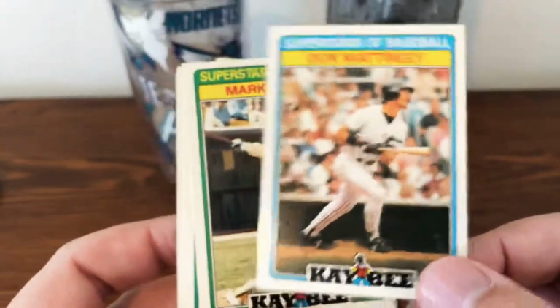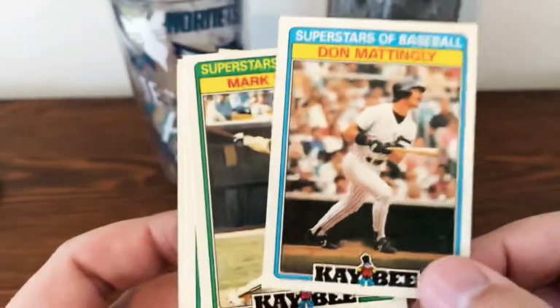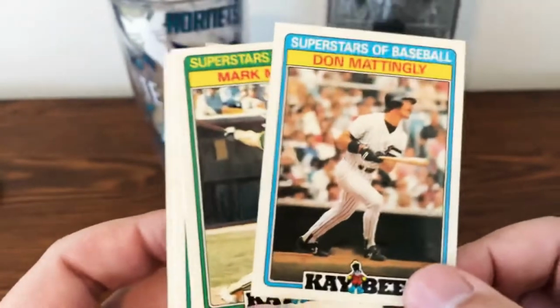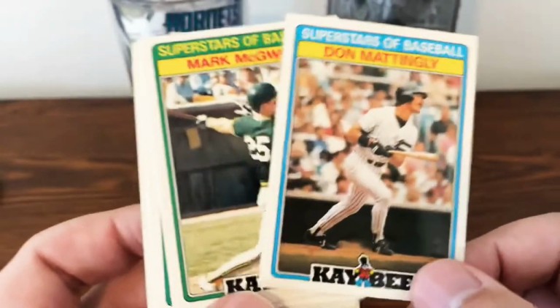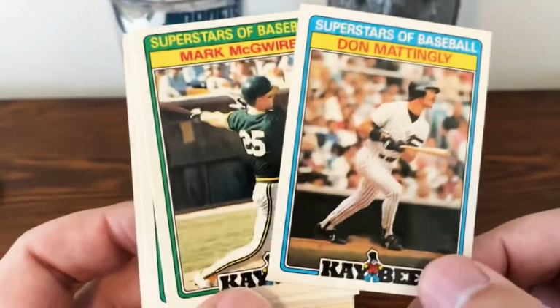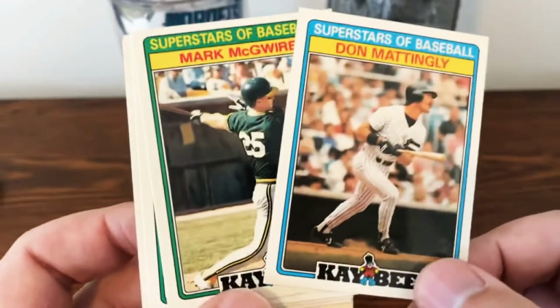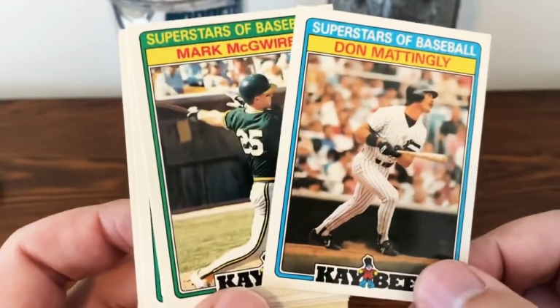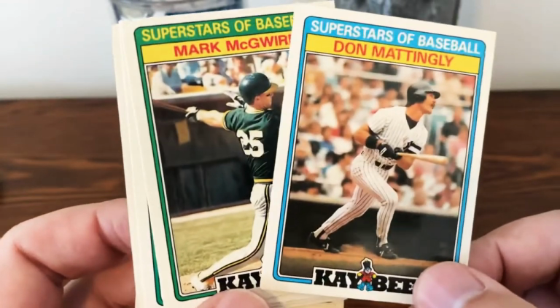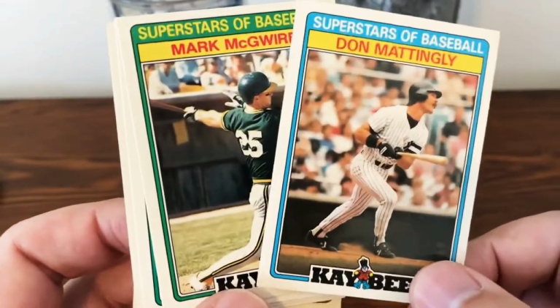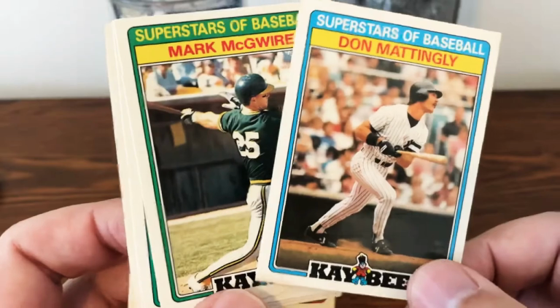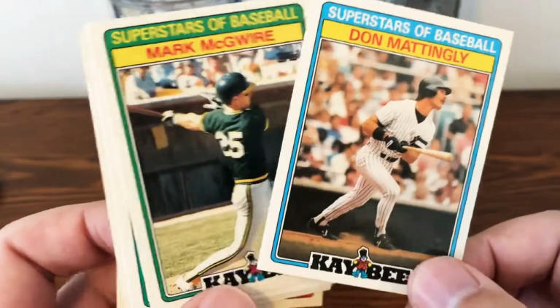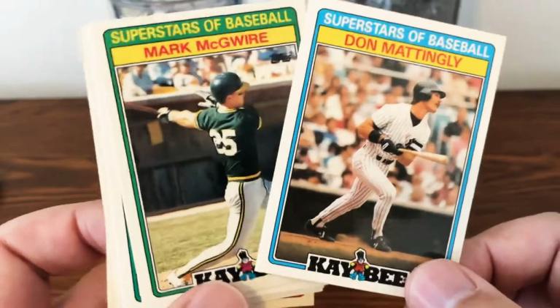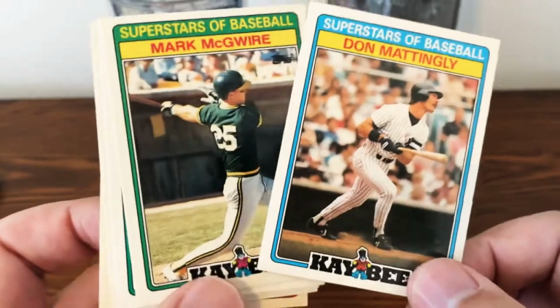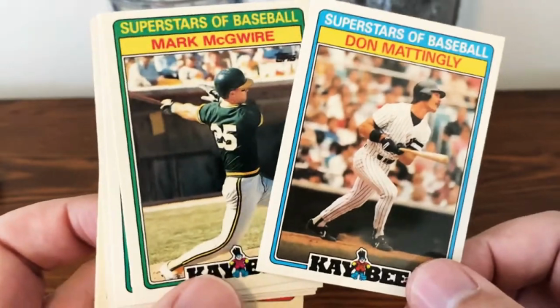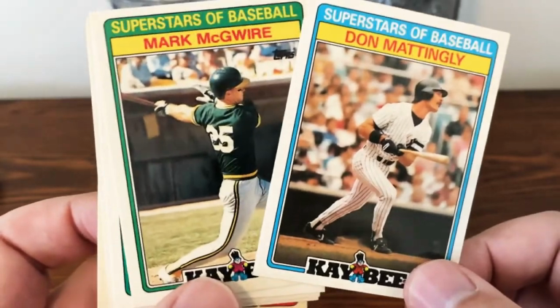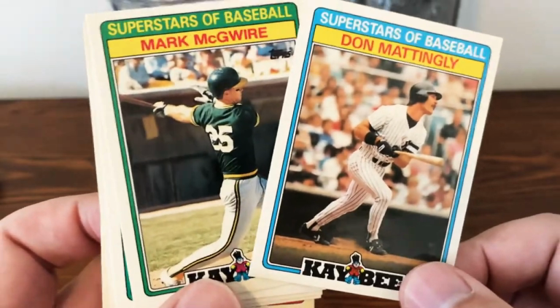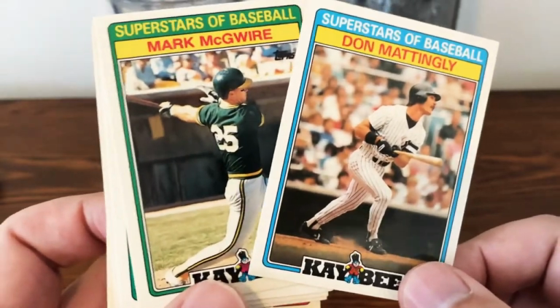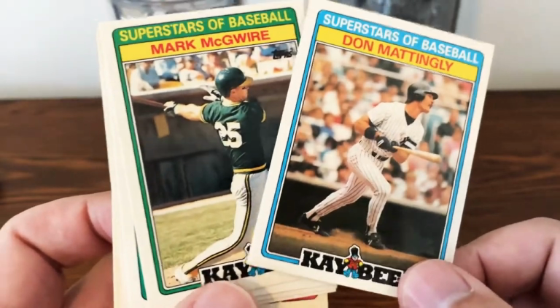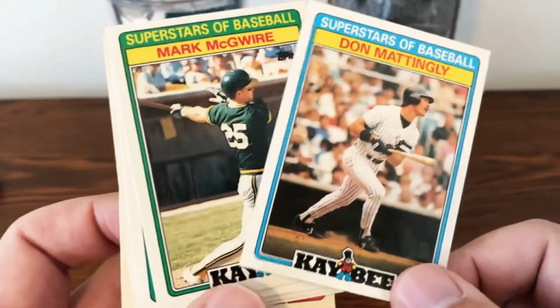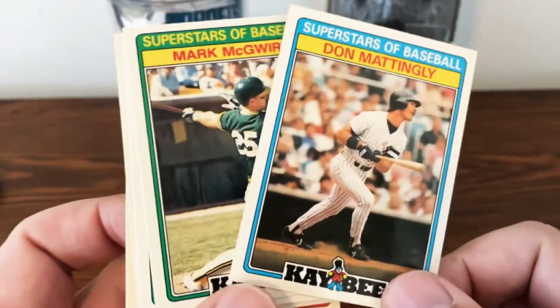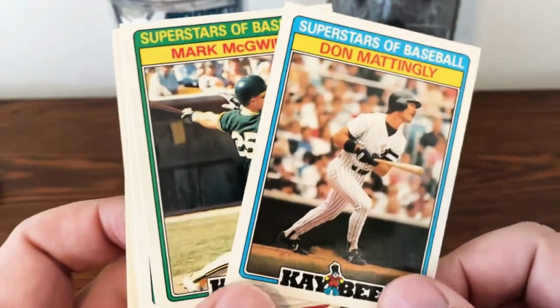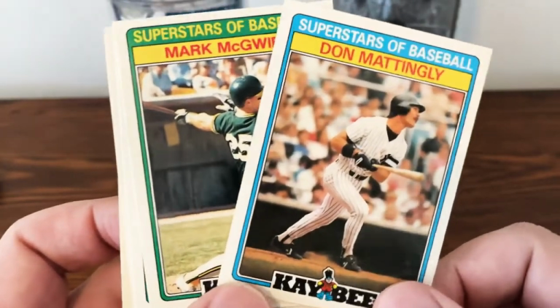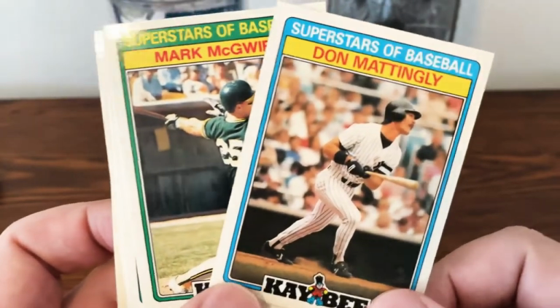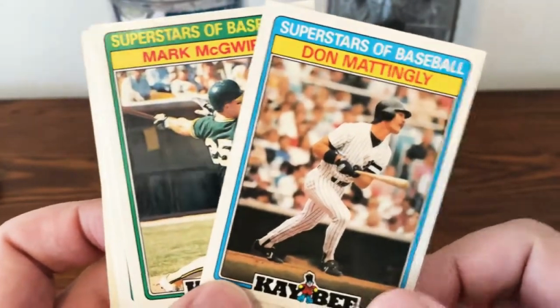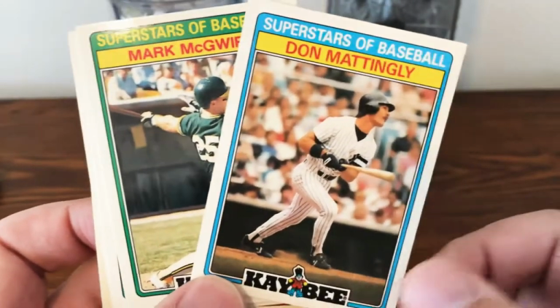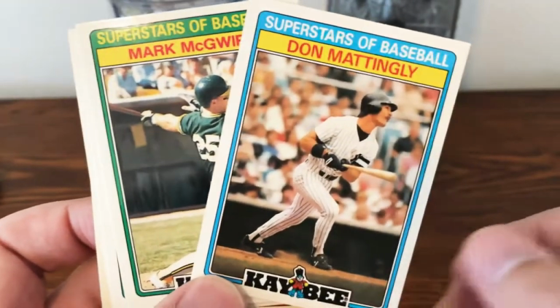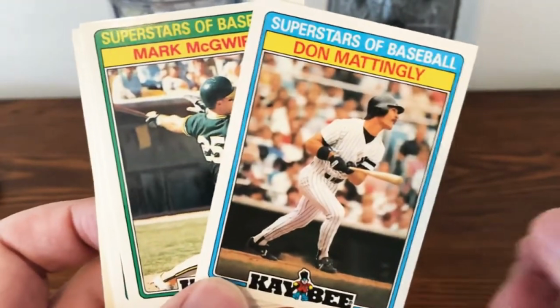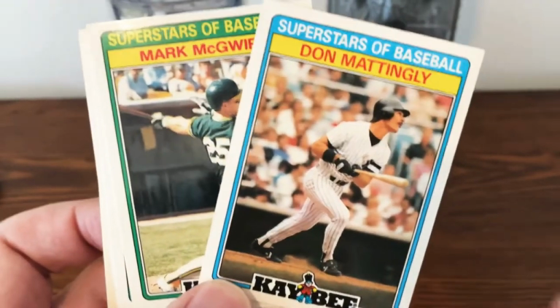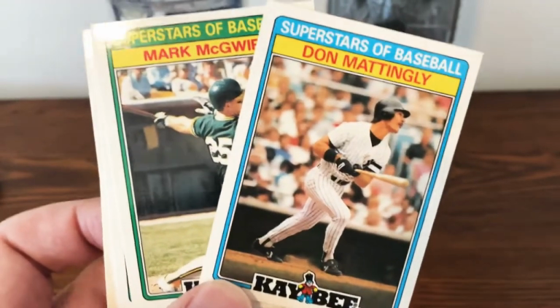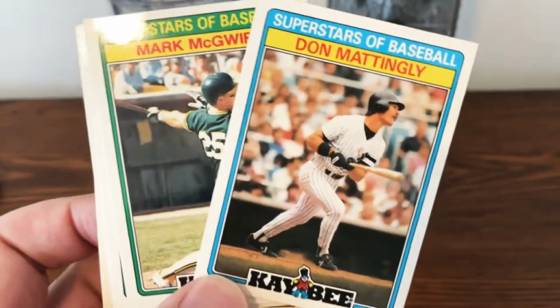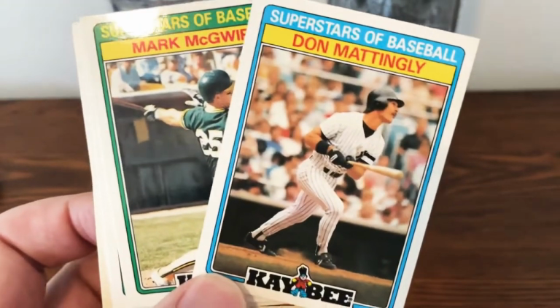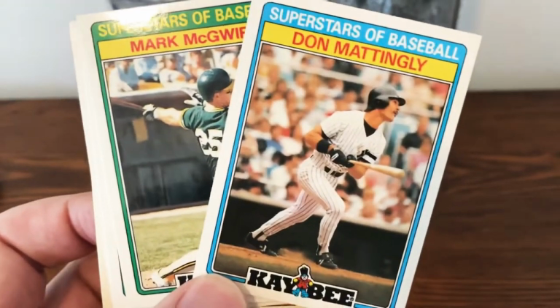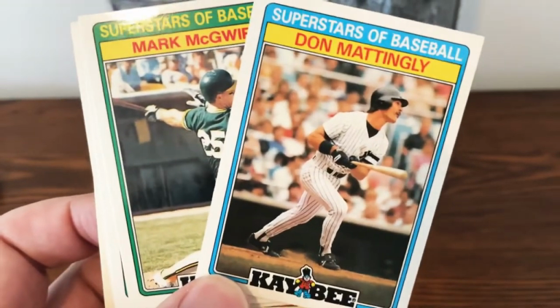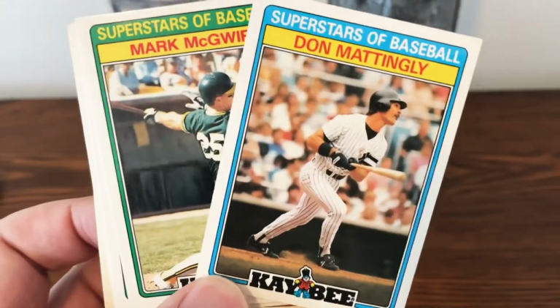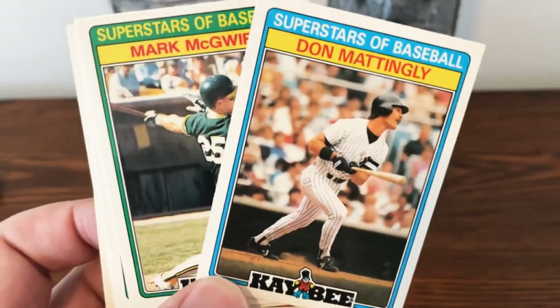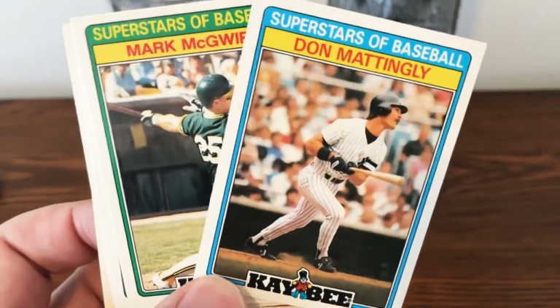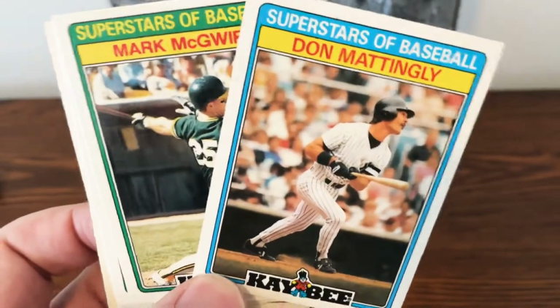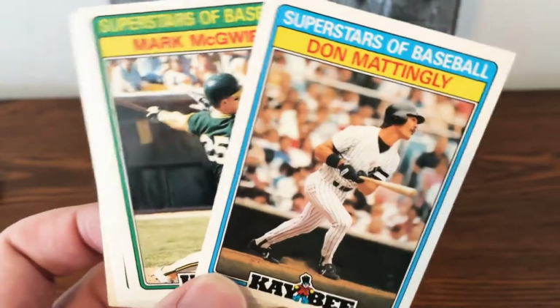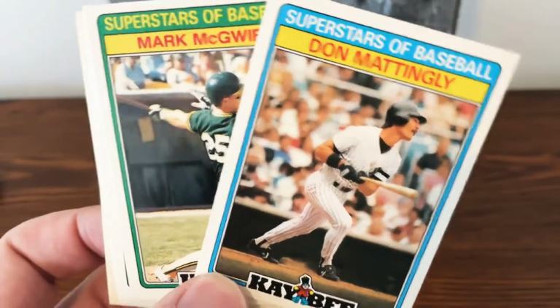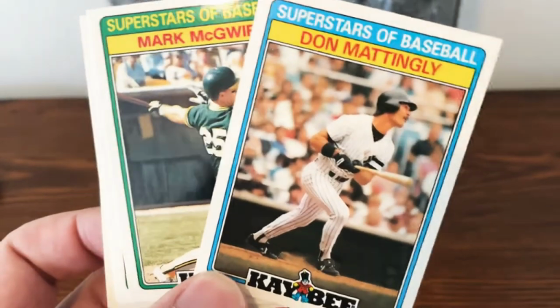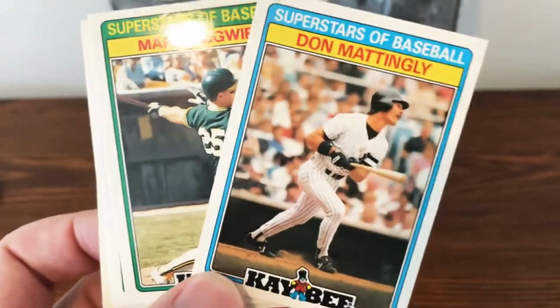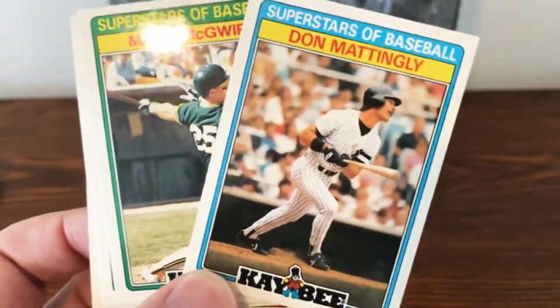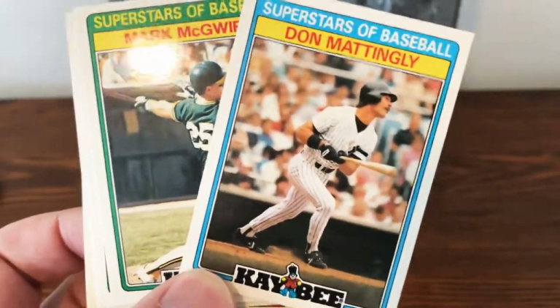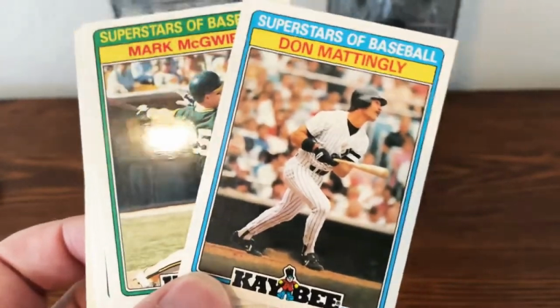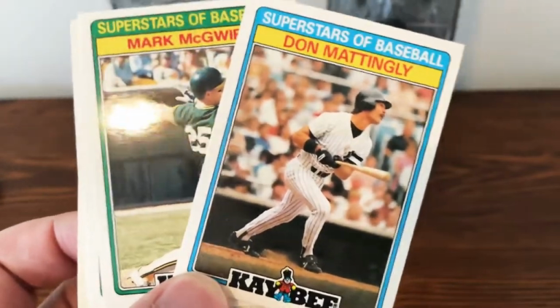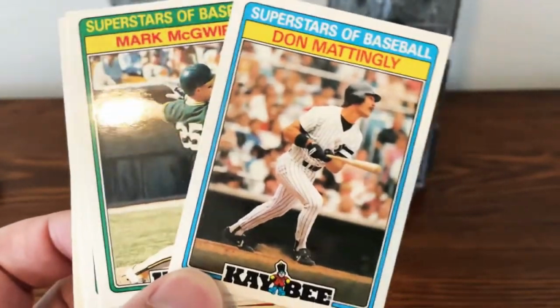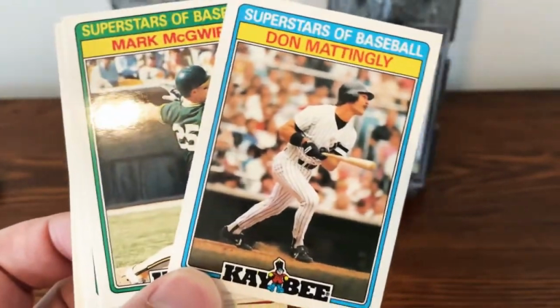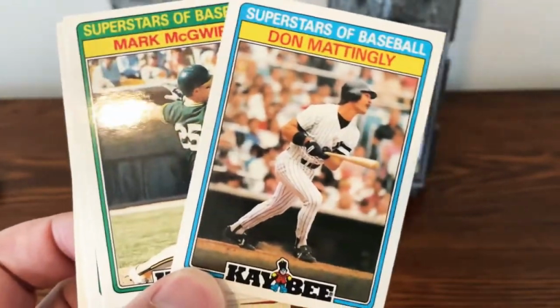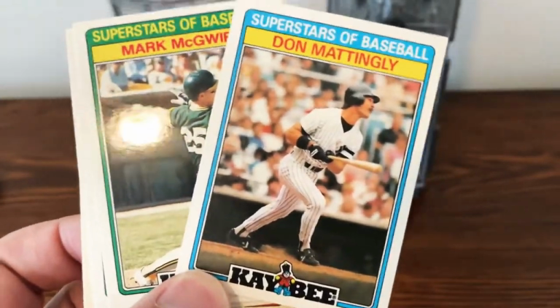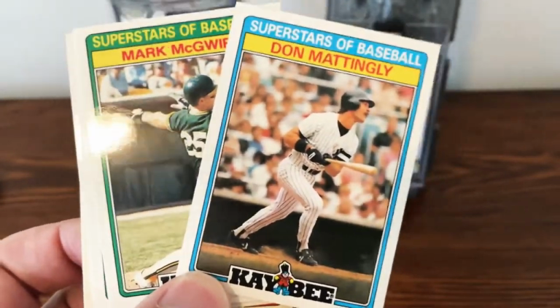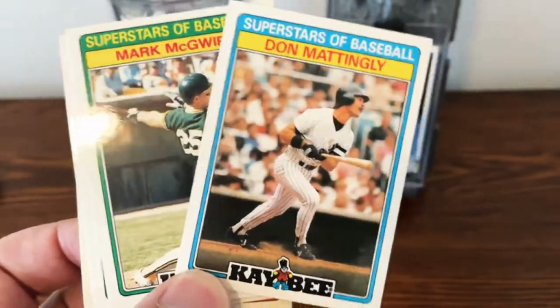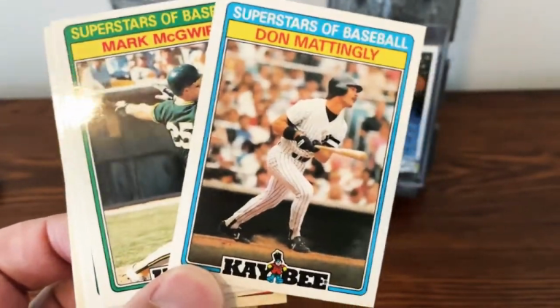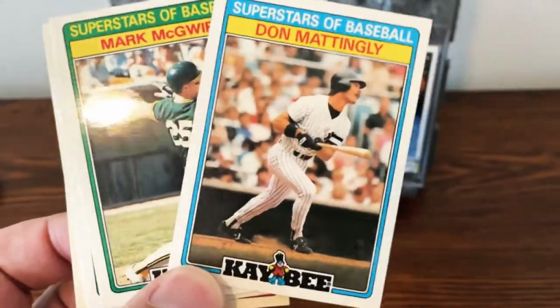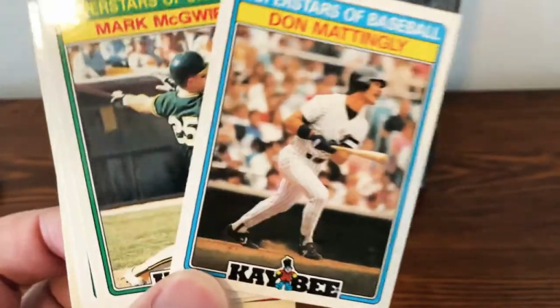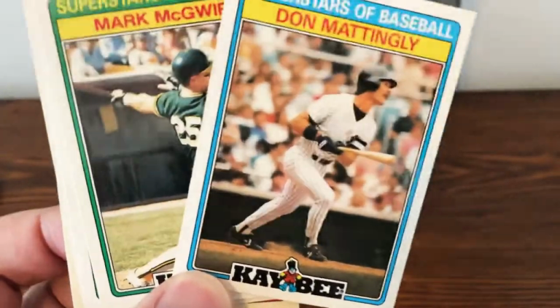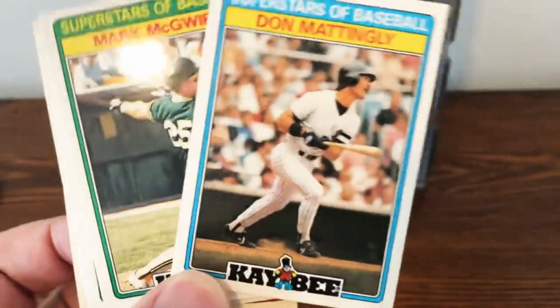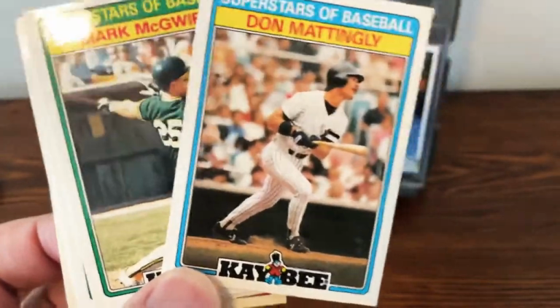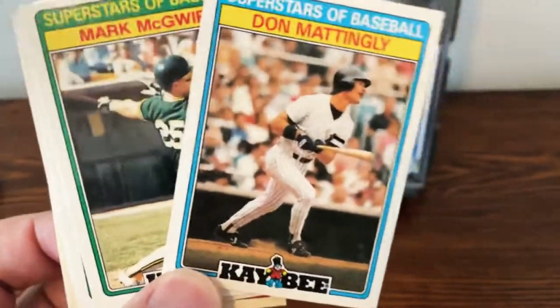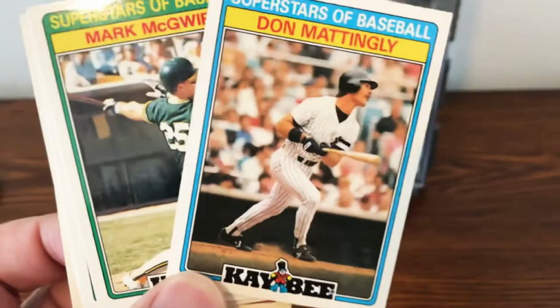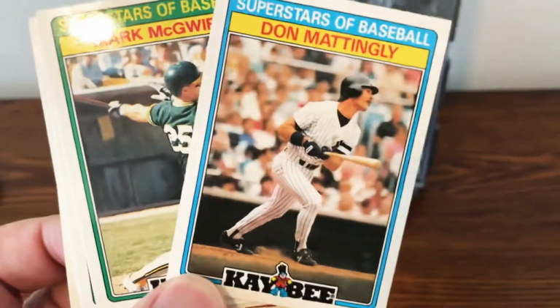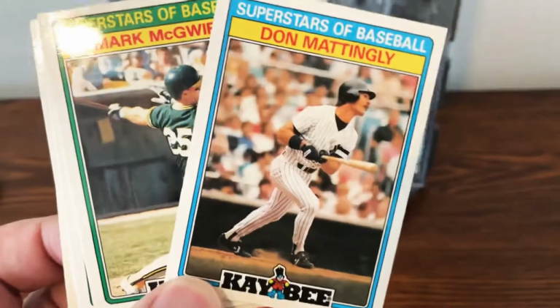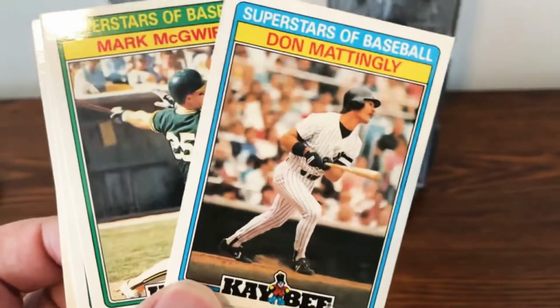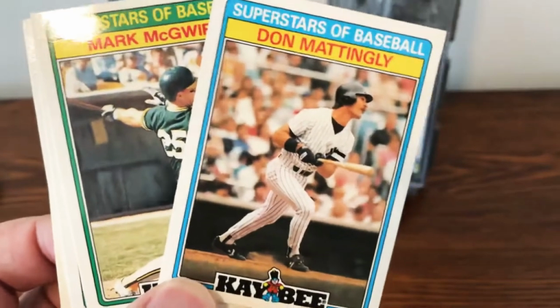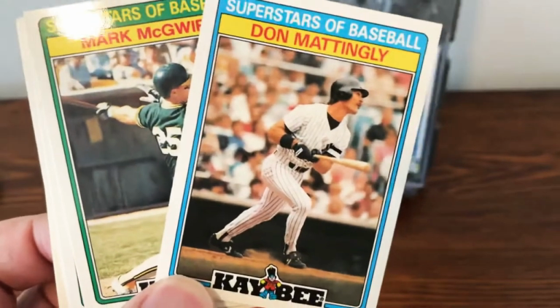Just some really beautiful looking cards. Hope everyone's doing well. Be good — Go Yanks!